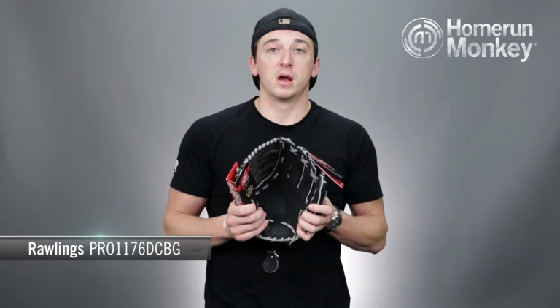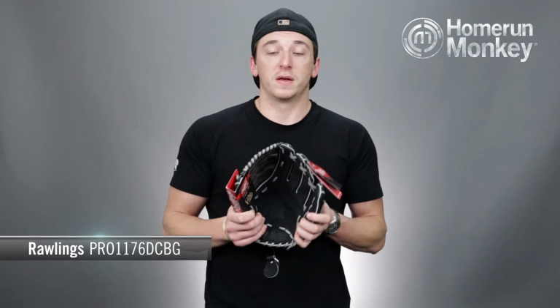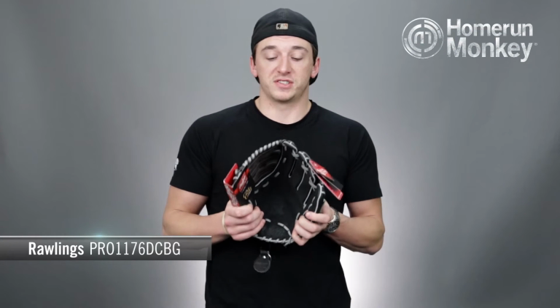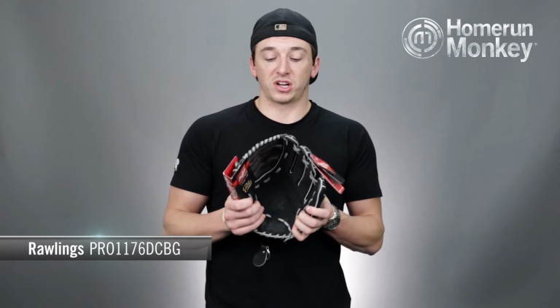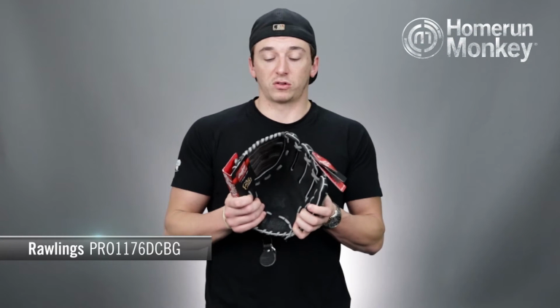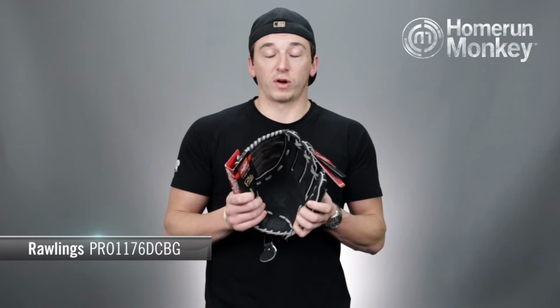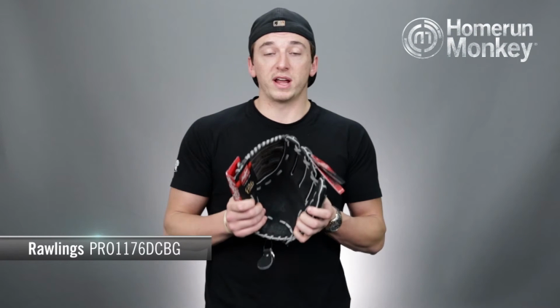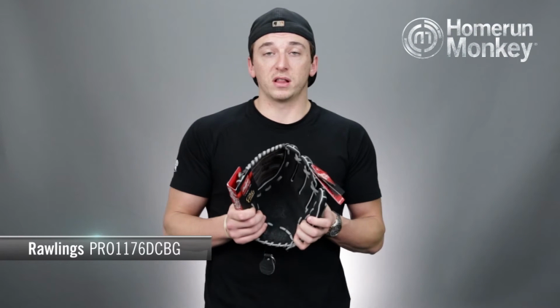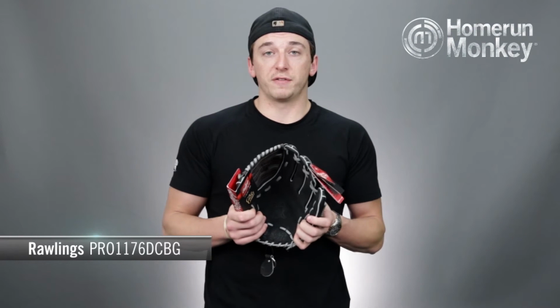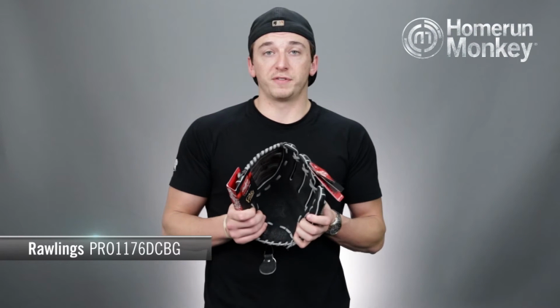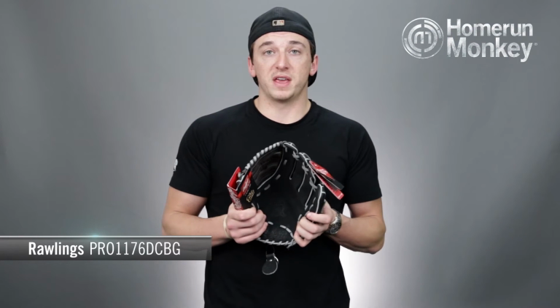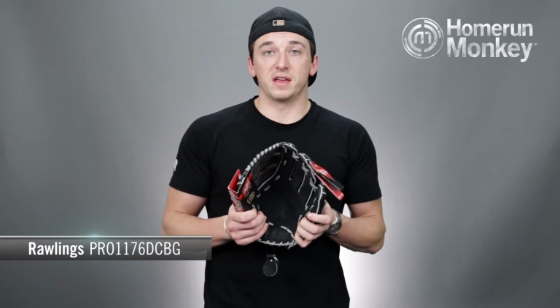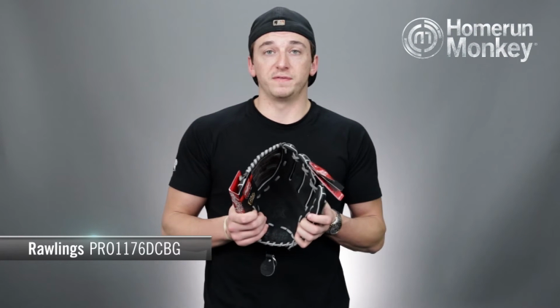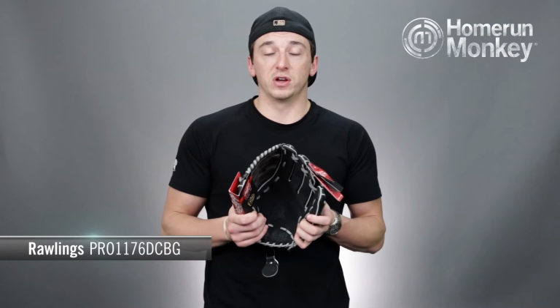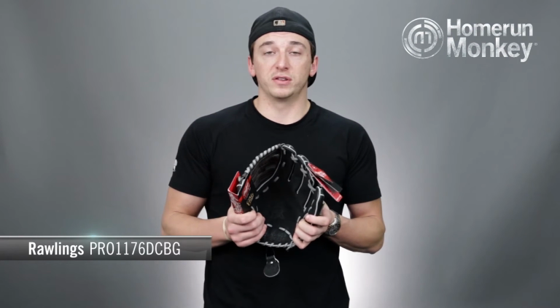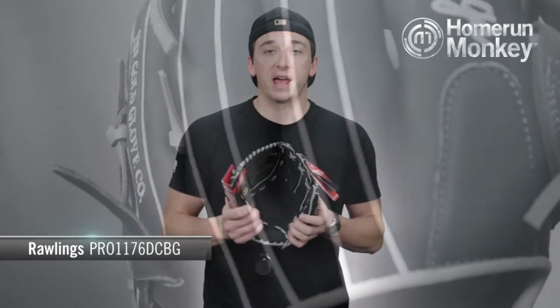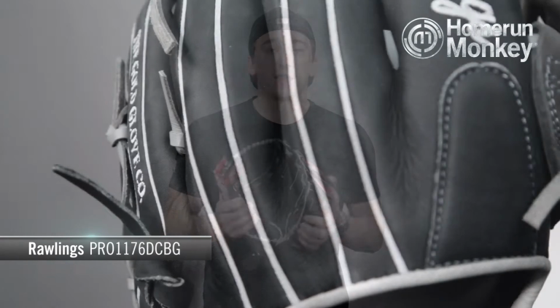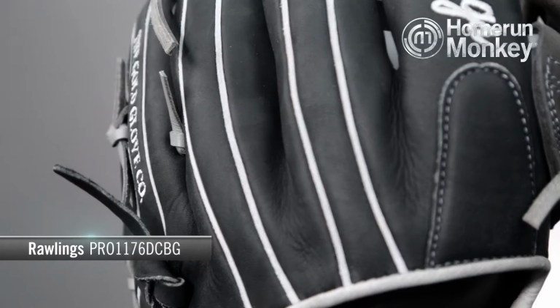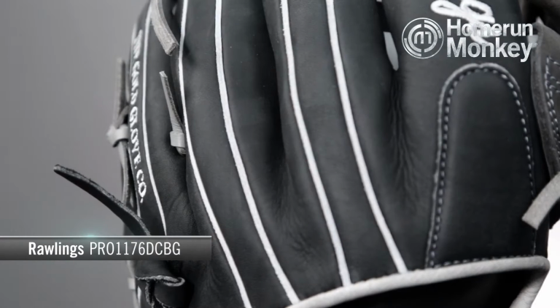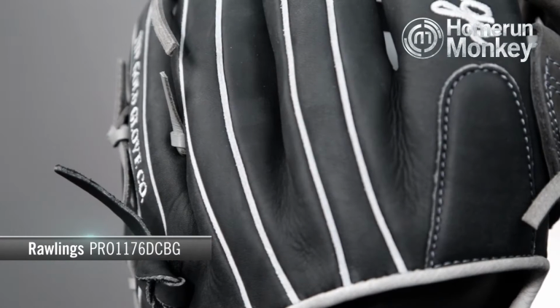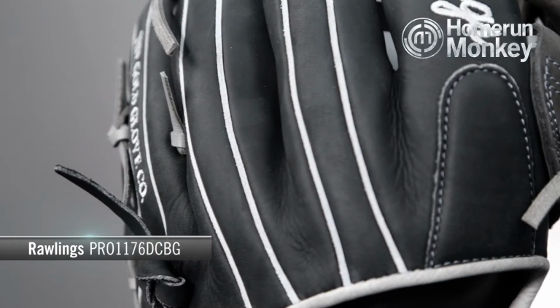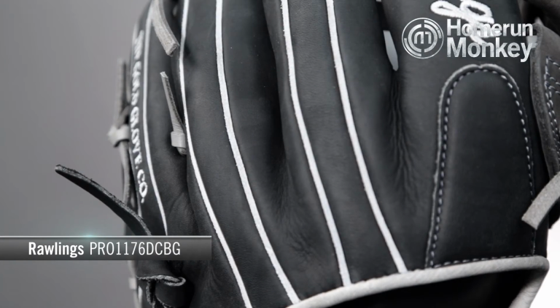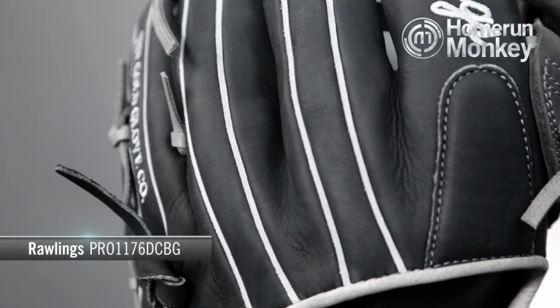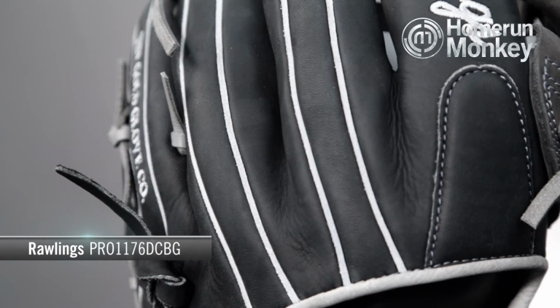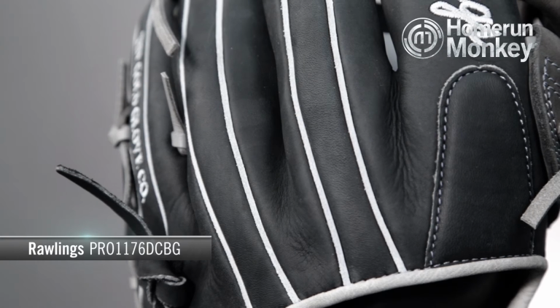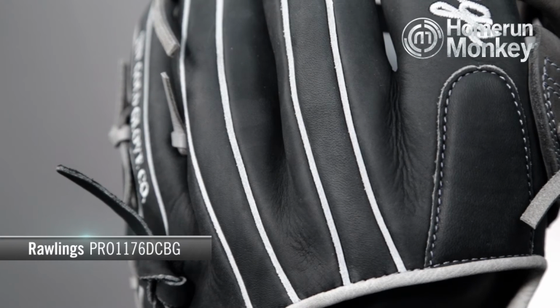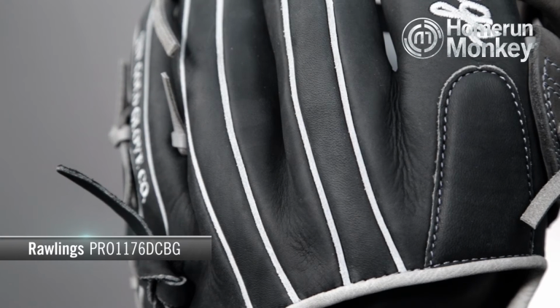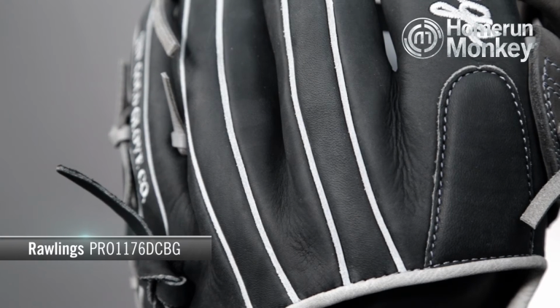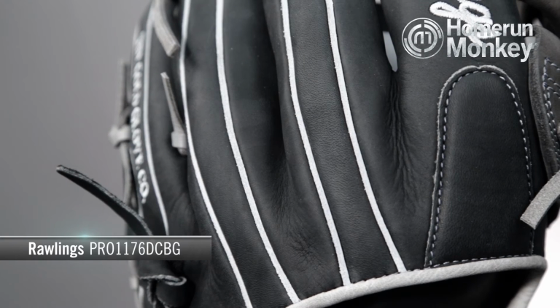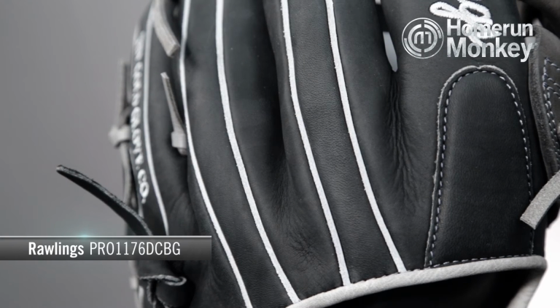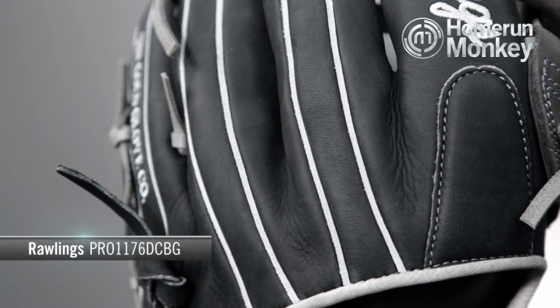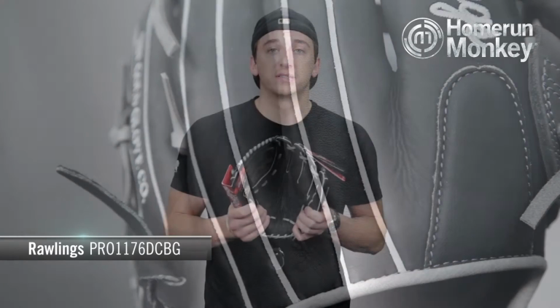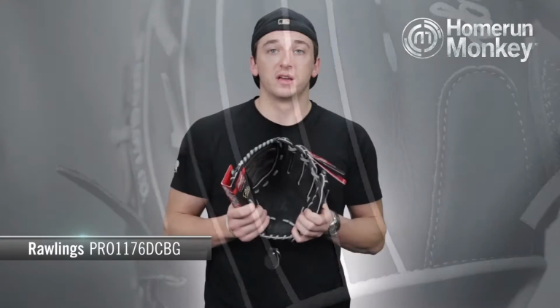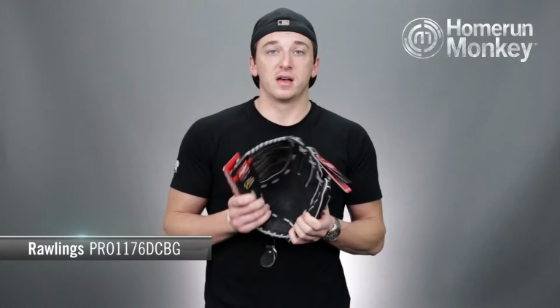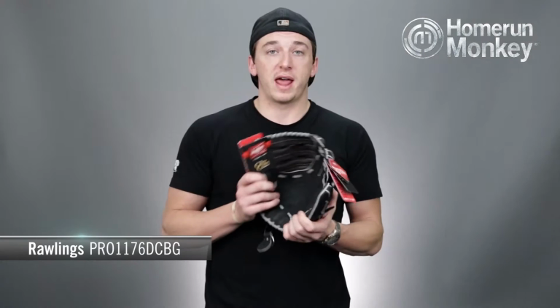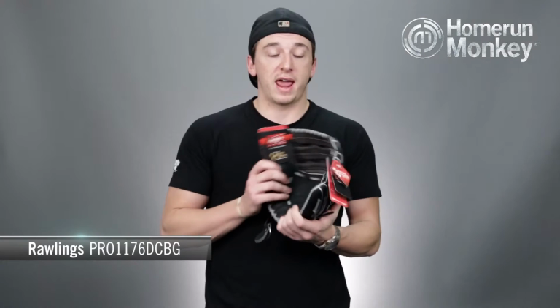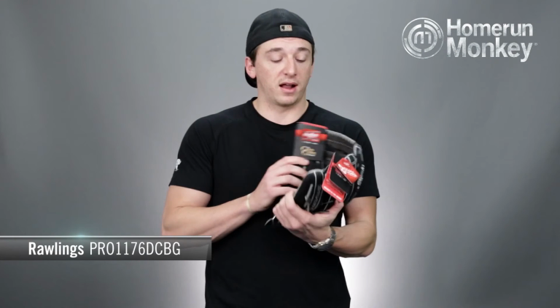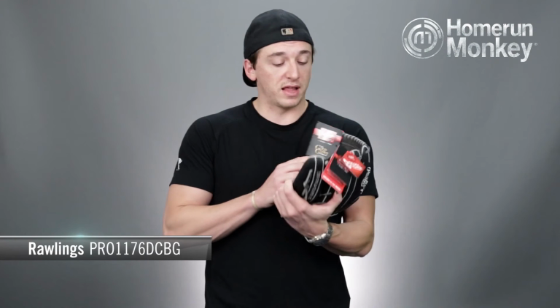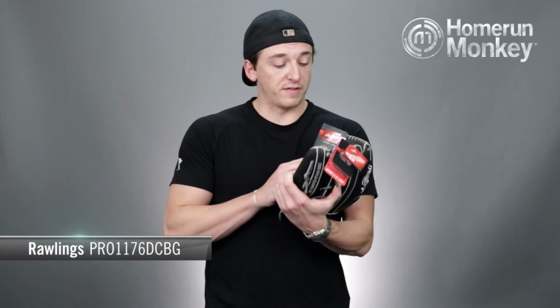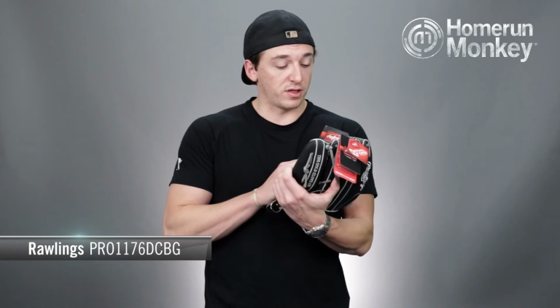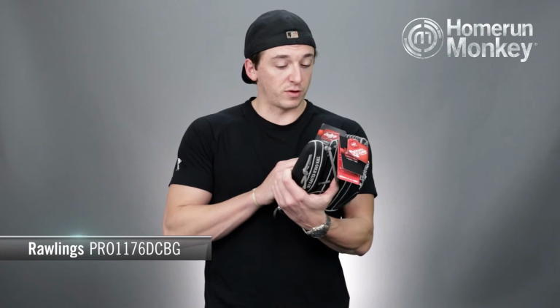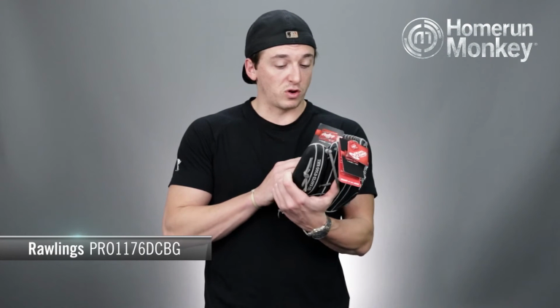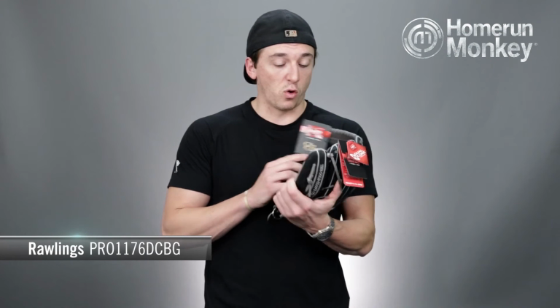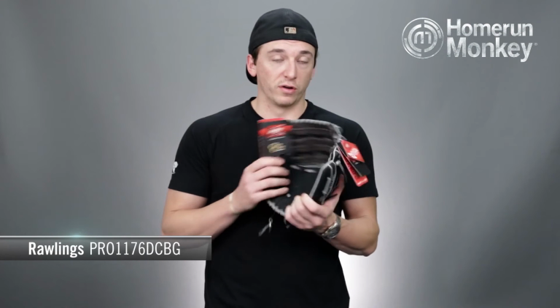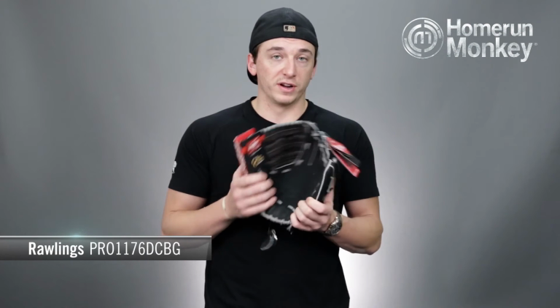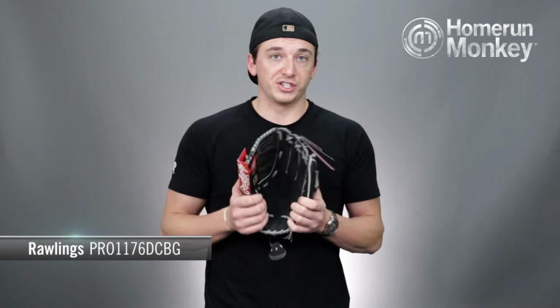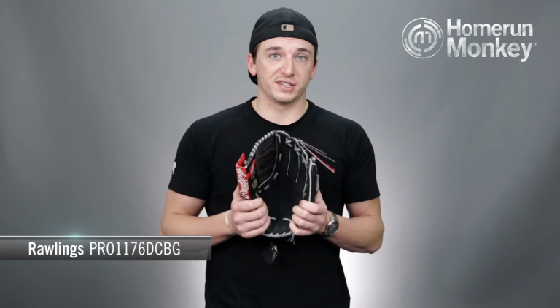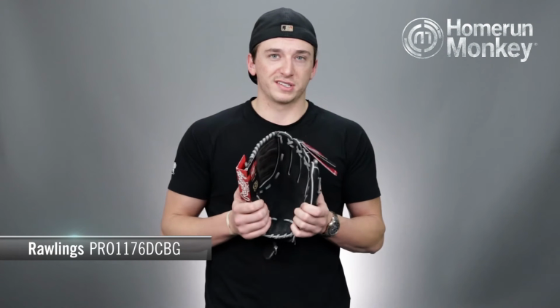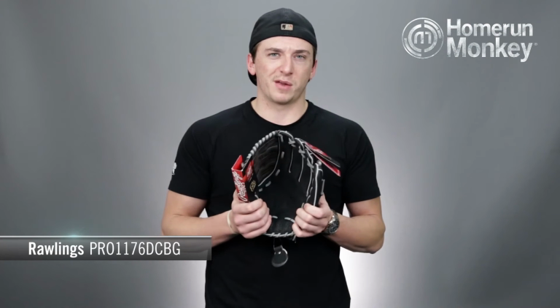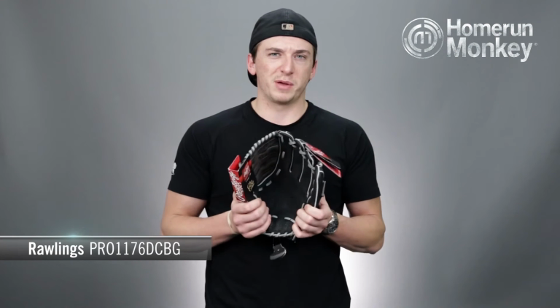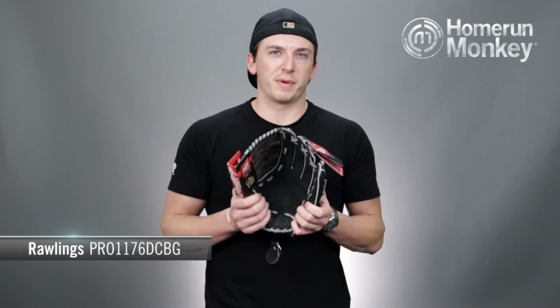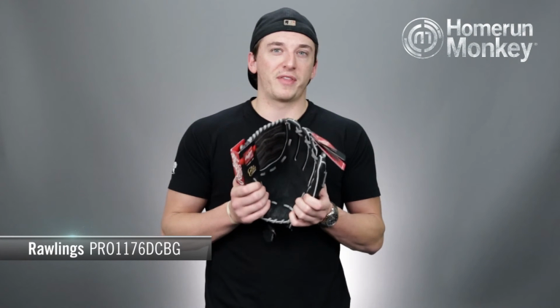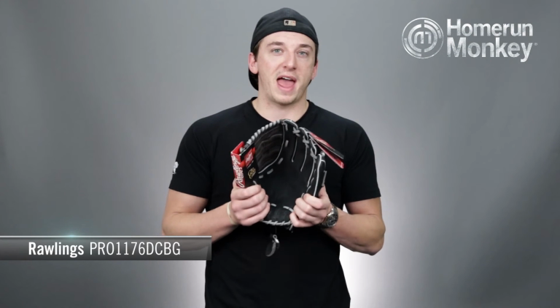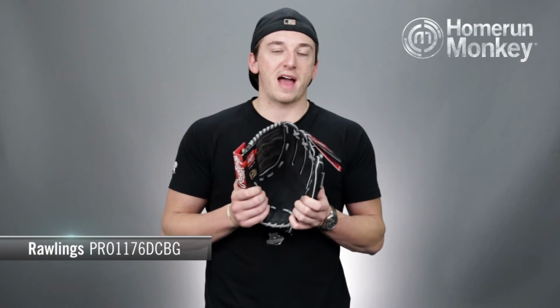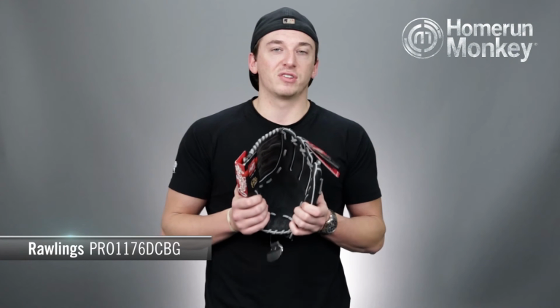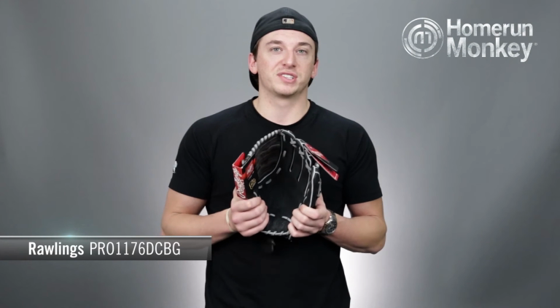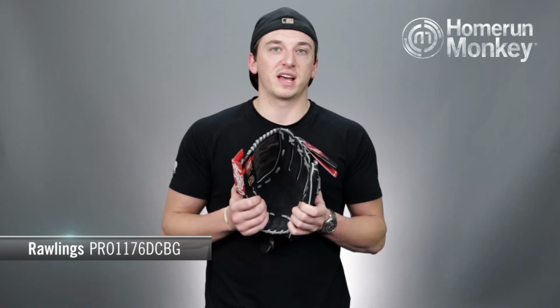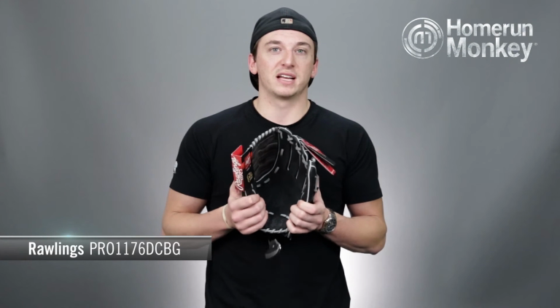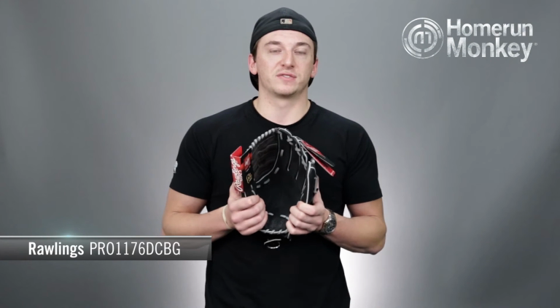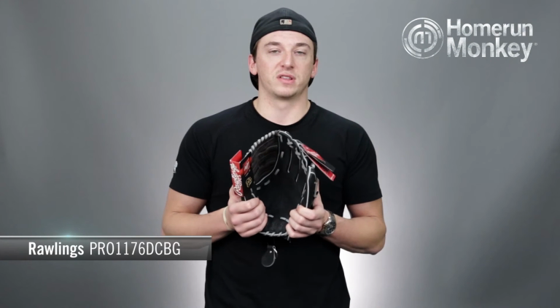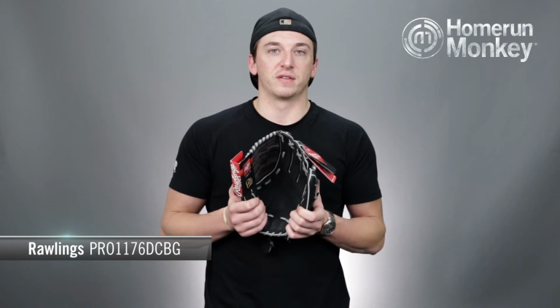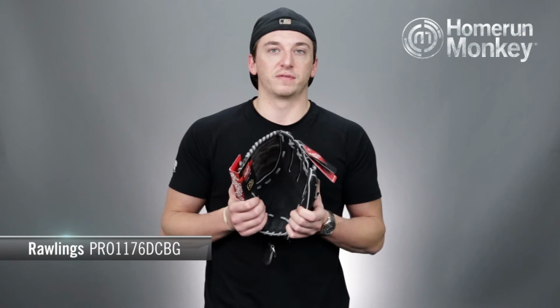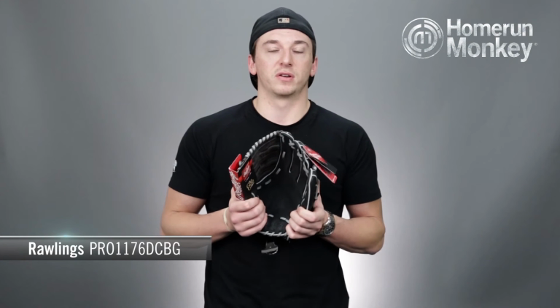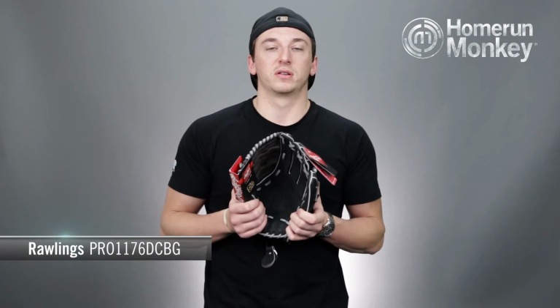This is a great glove for the infield at either third, short, or second base, and 11 and three-quarter inches is going to be about the average size for the infield.